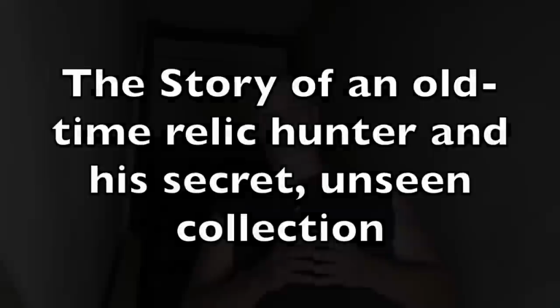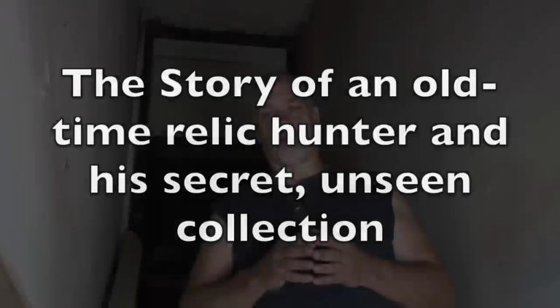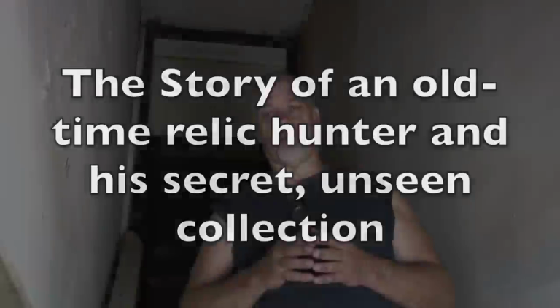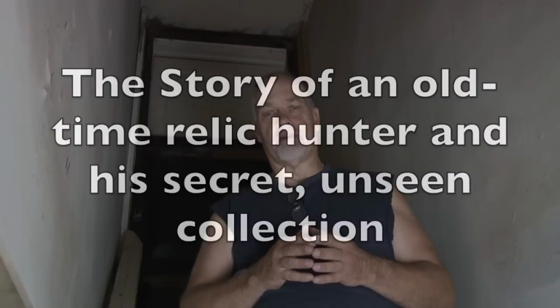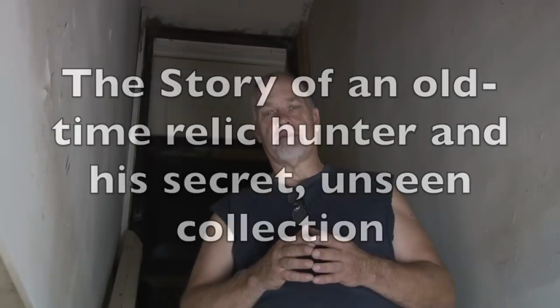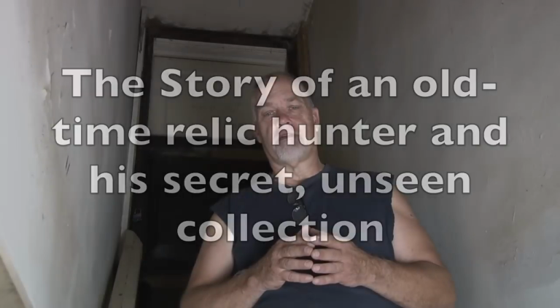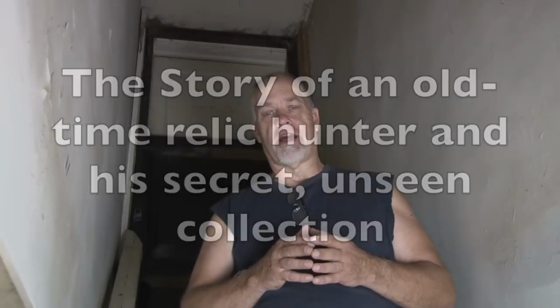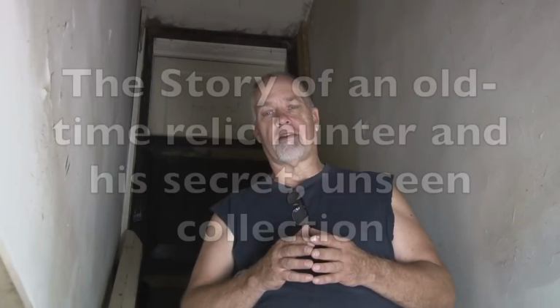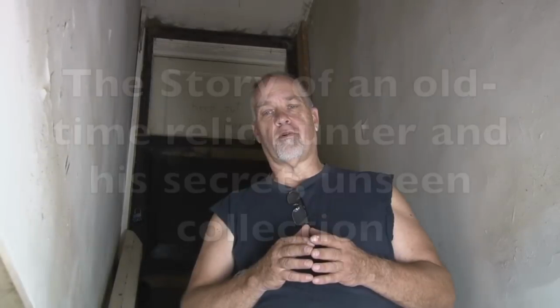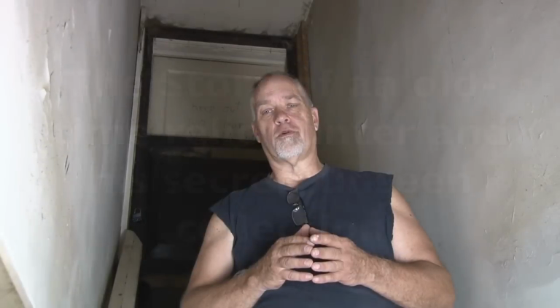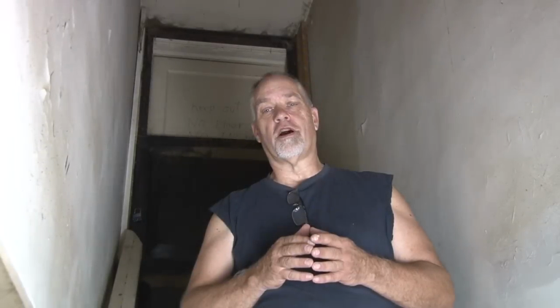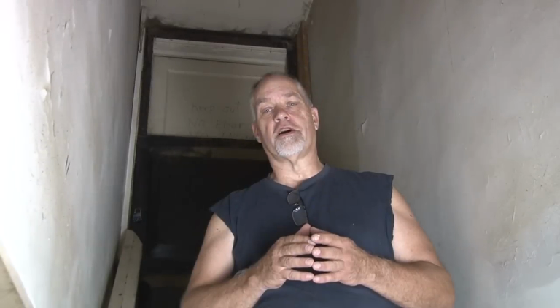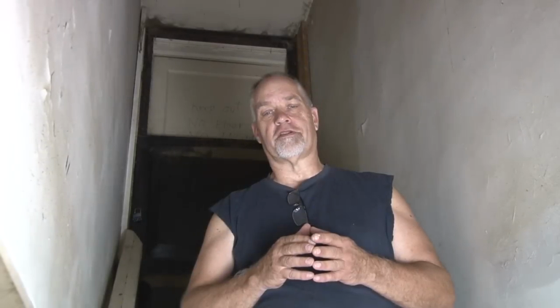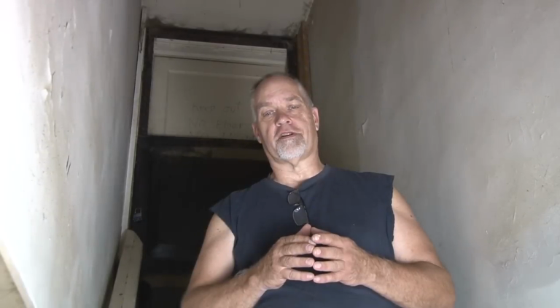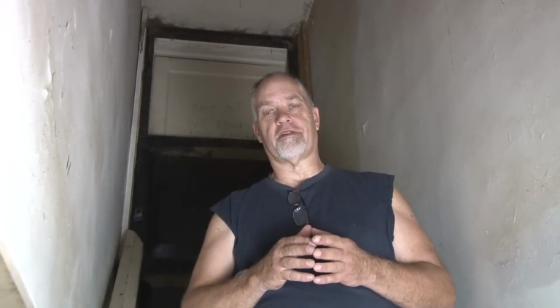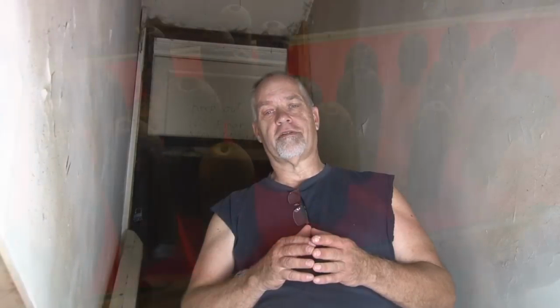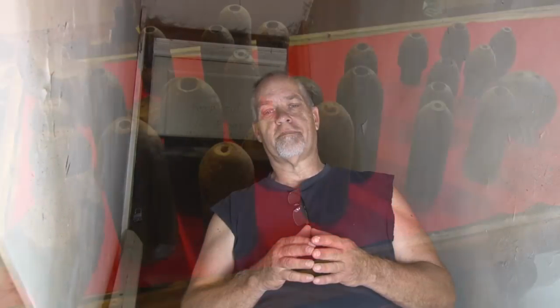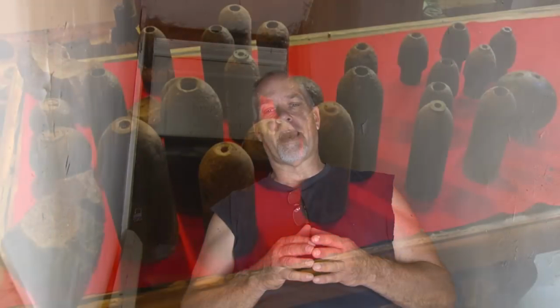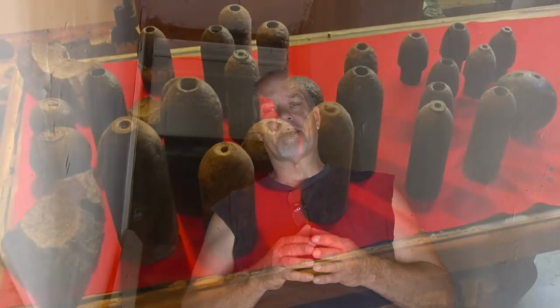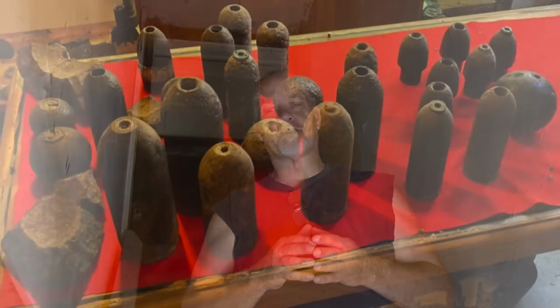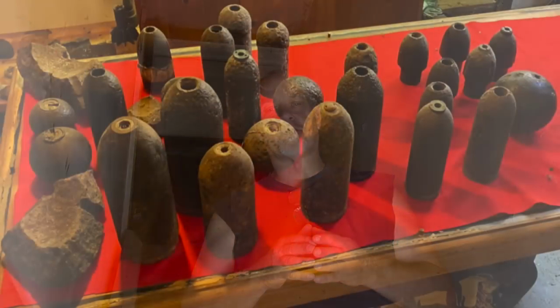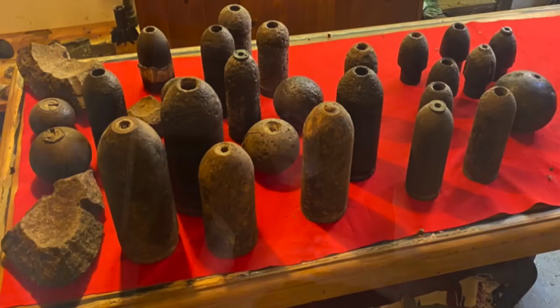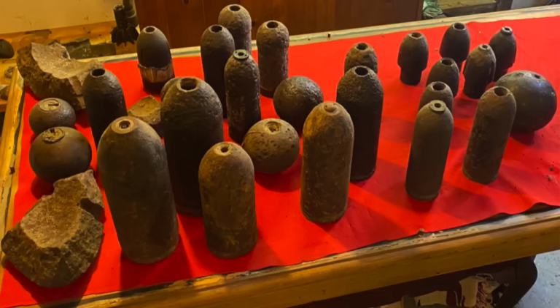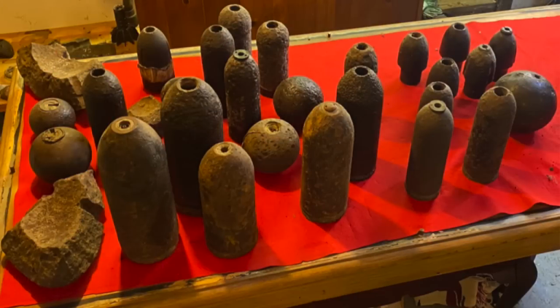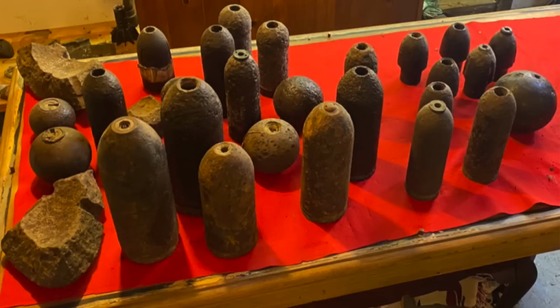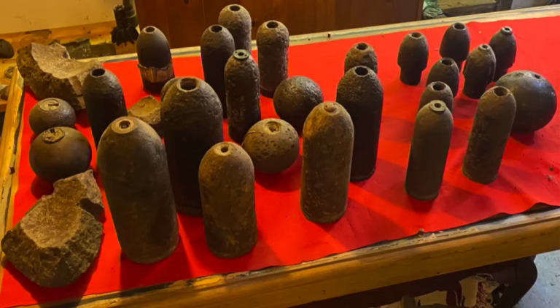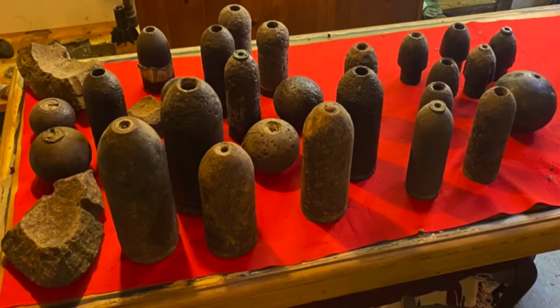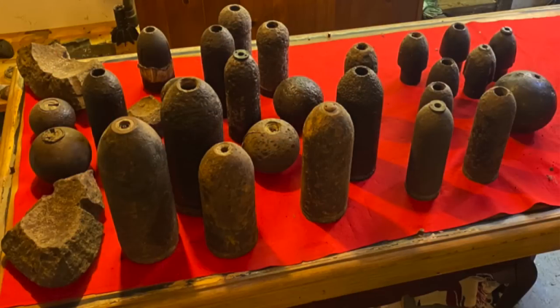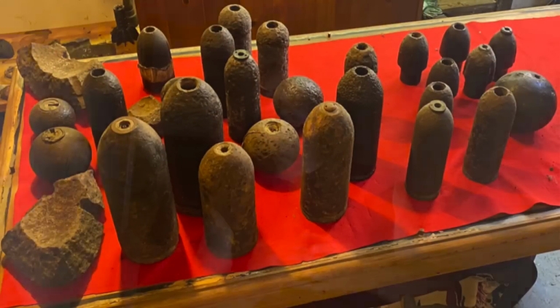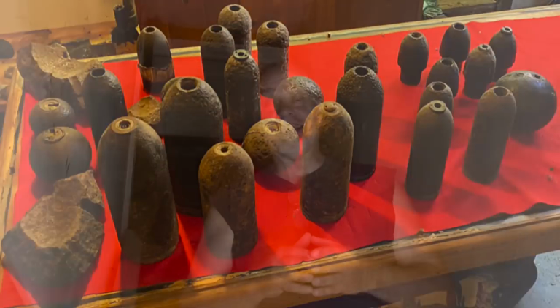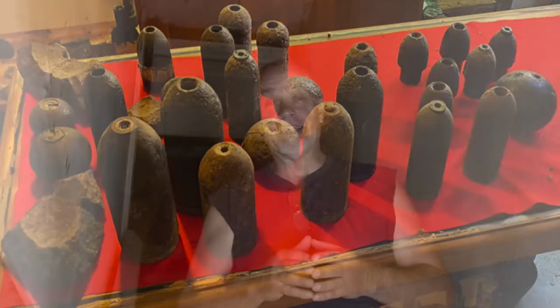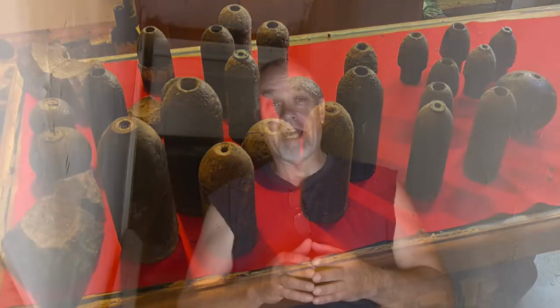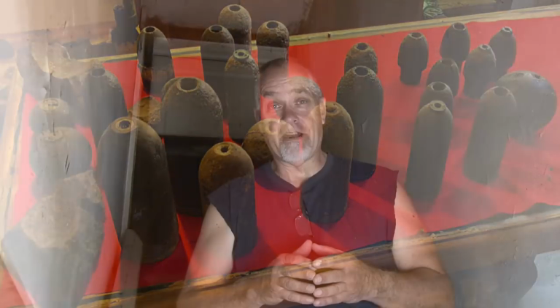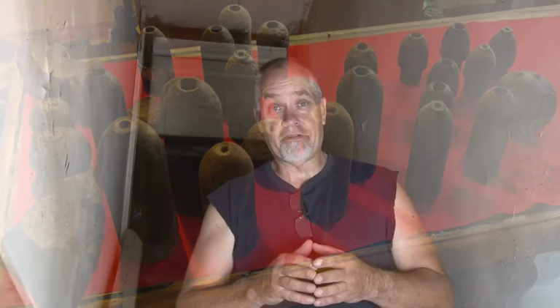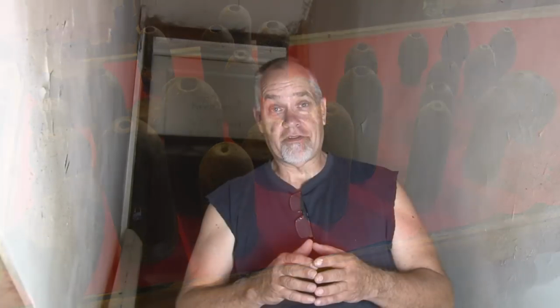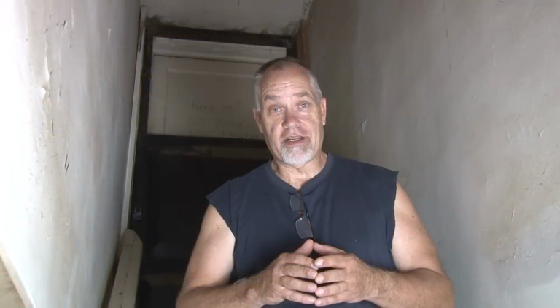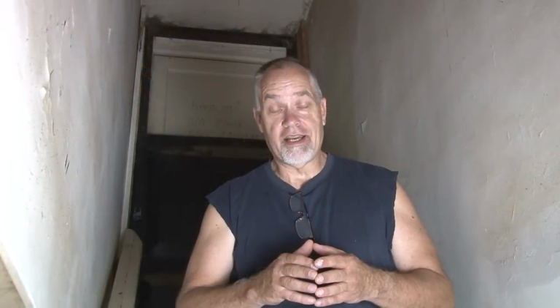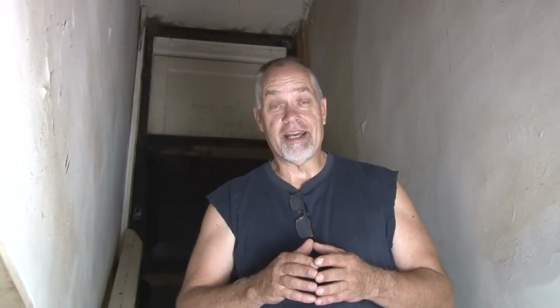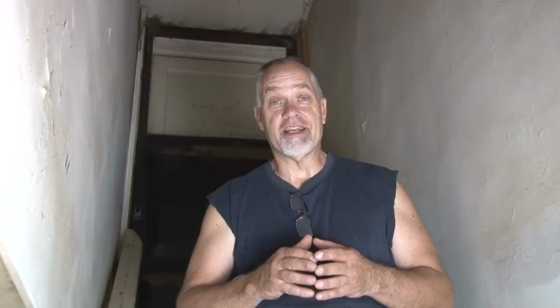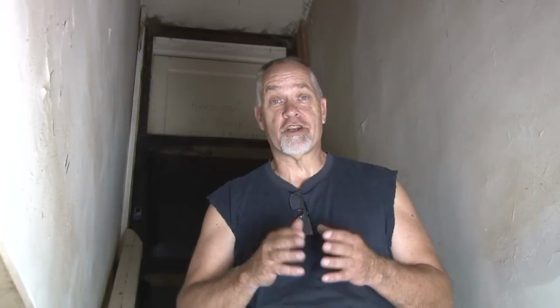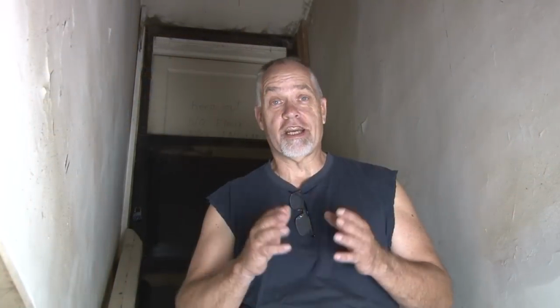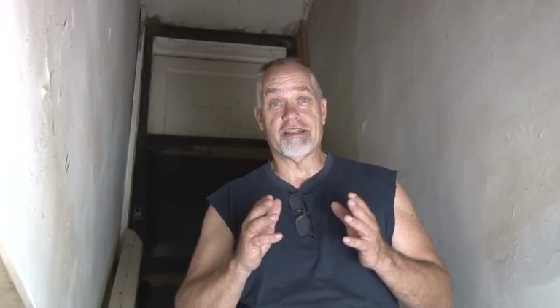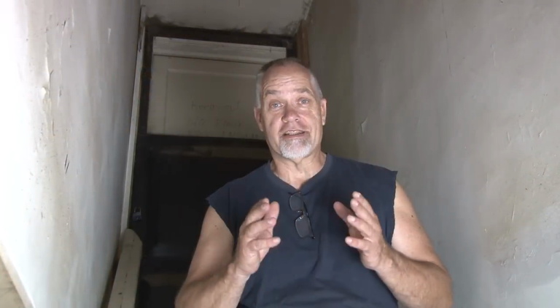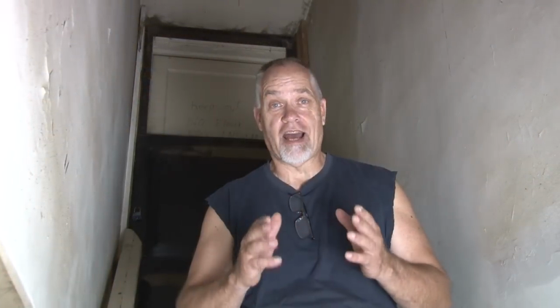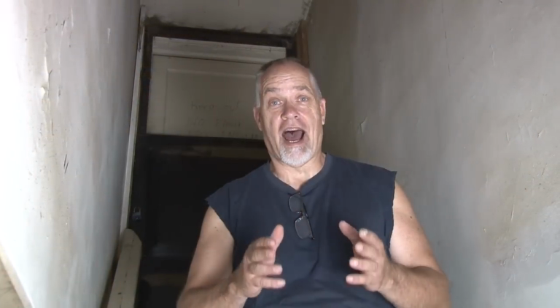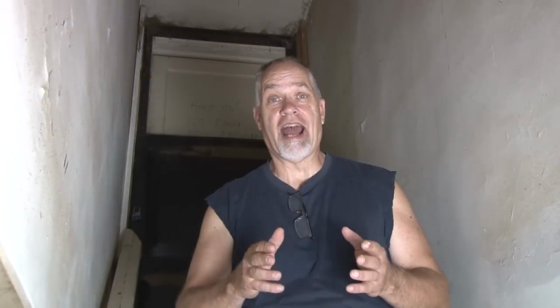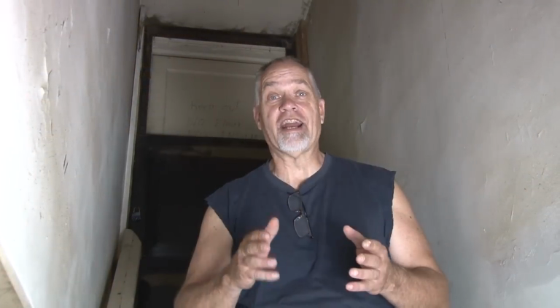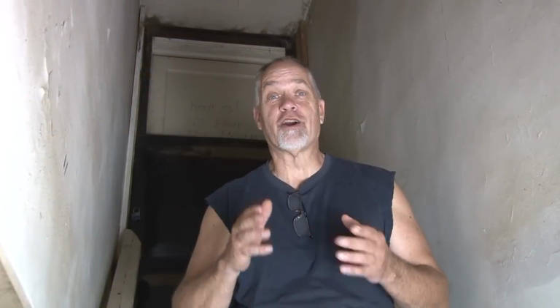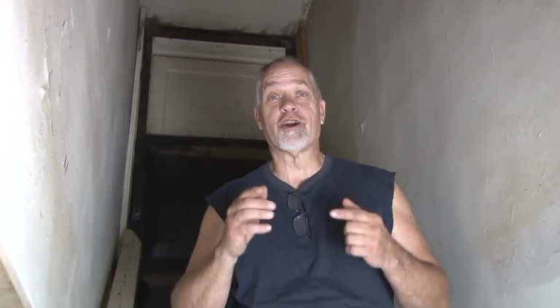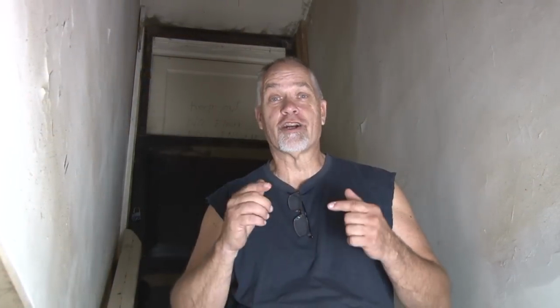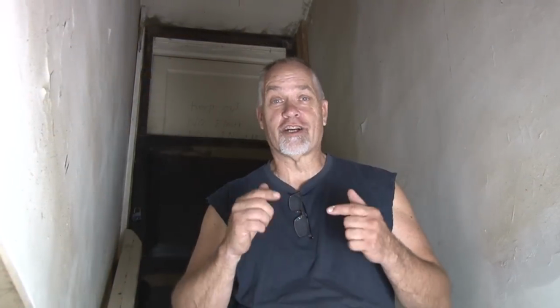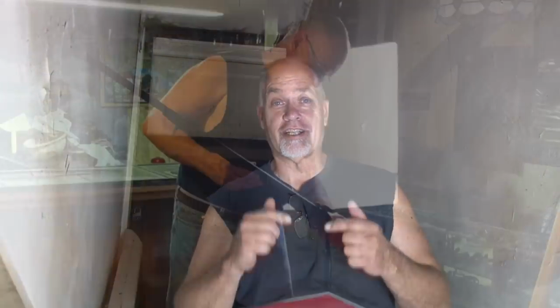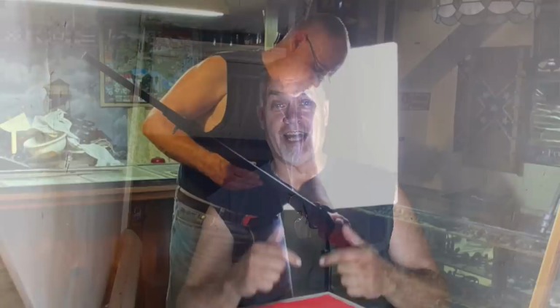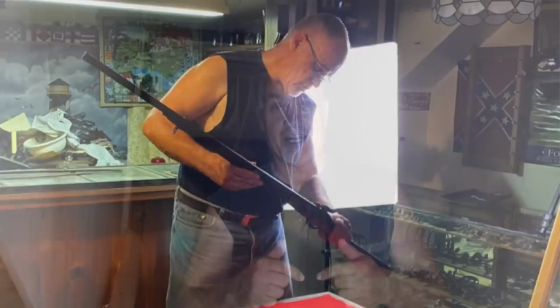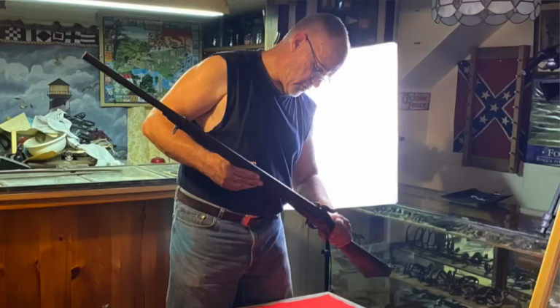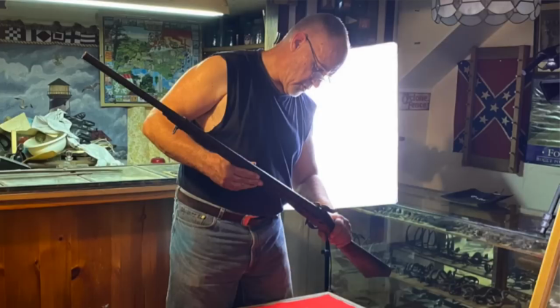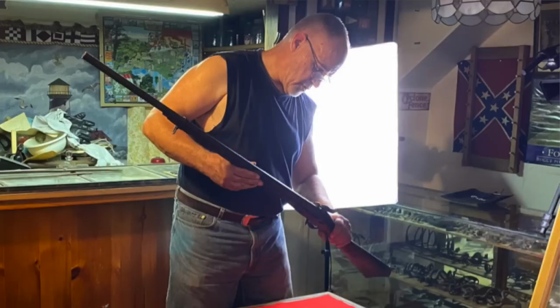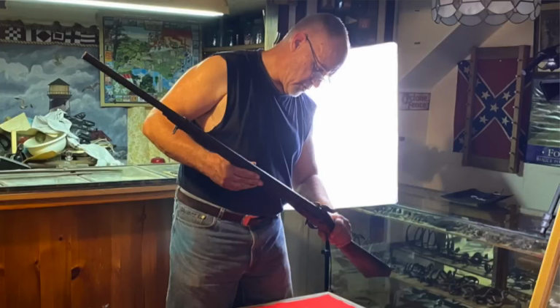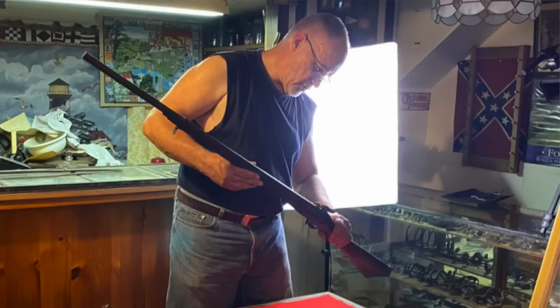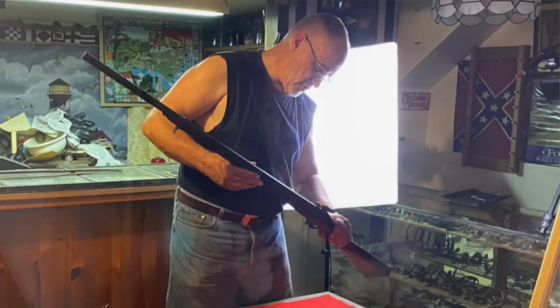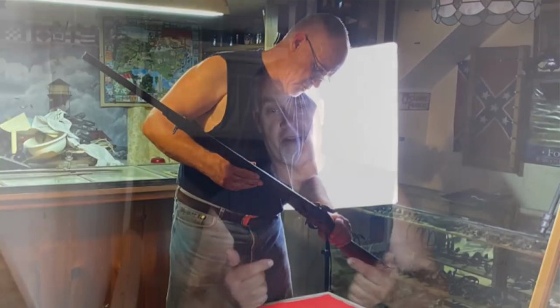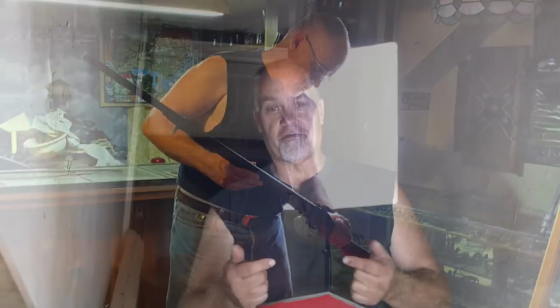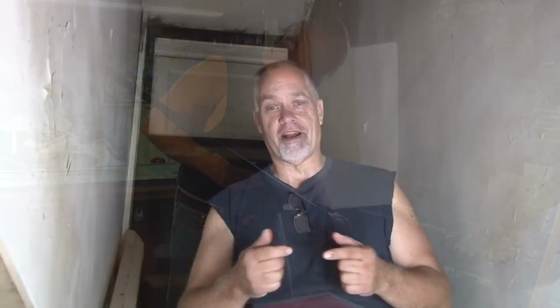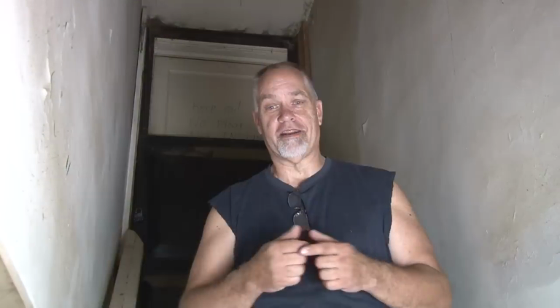That old hunter passed away and he left his entire collection to my friend.